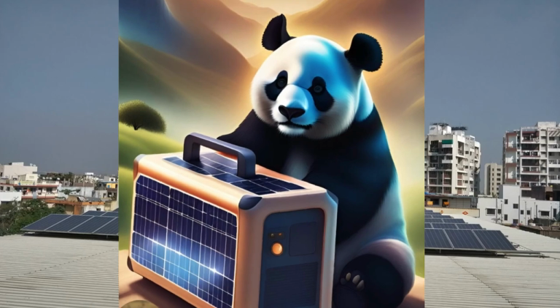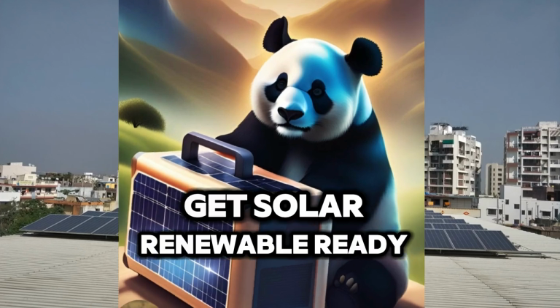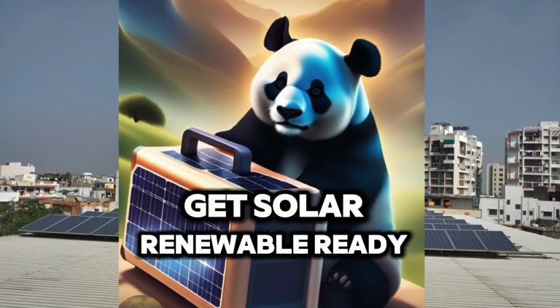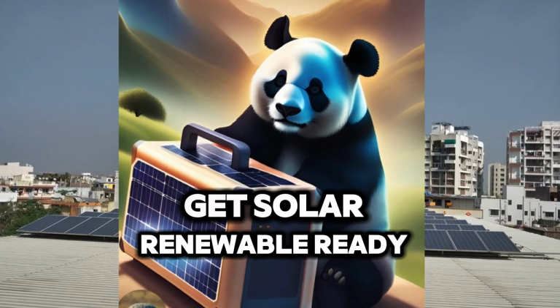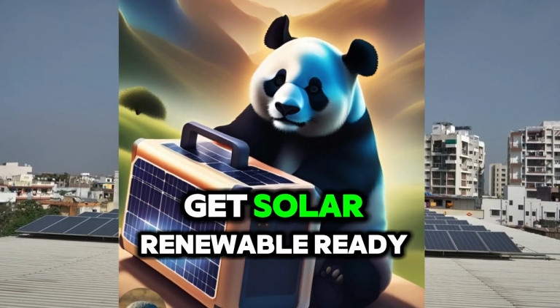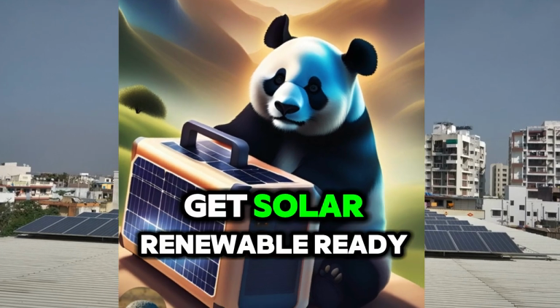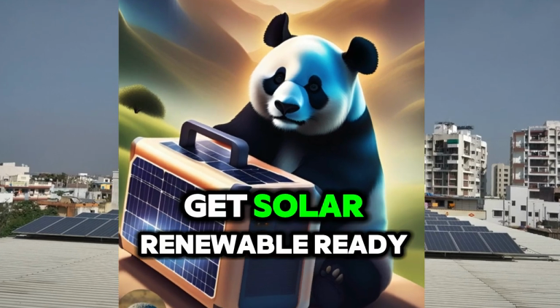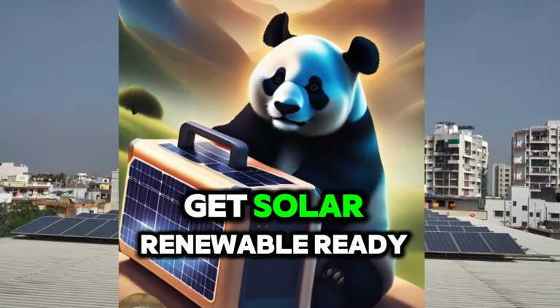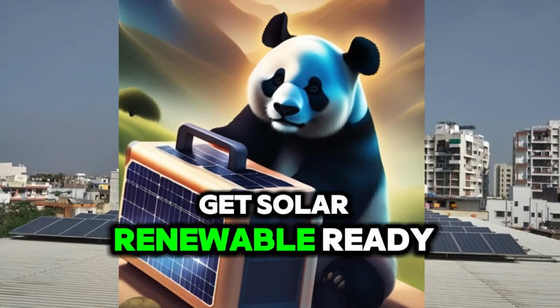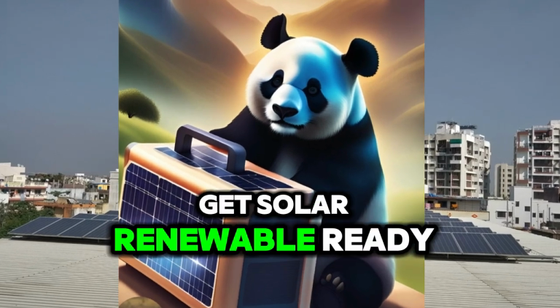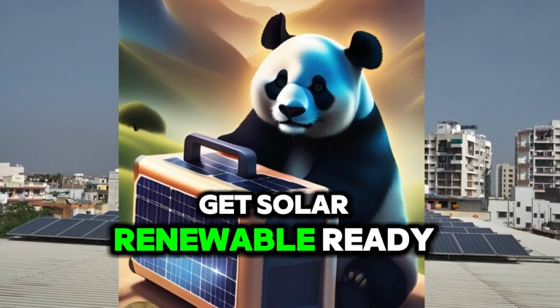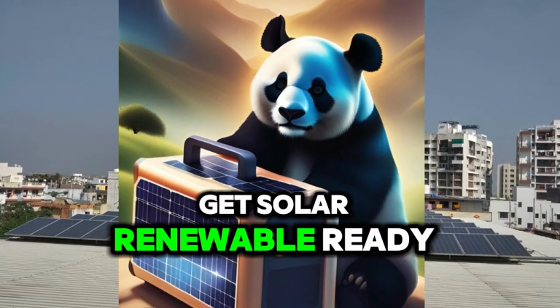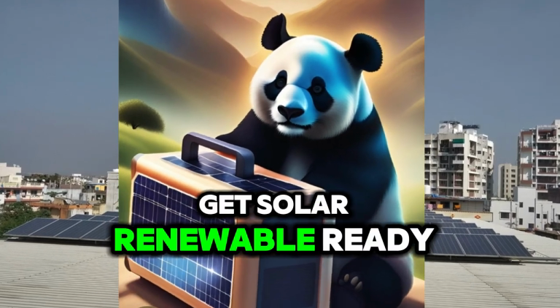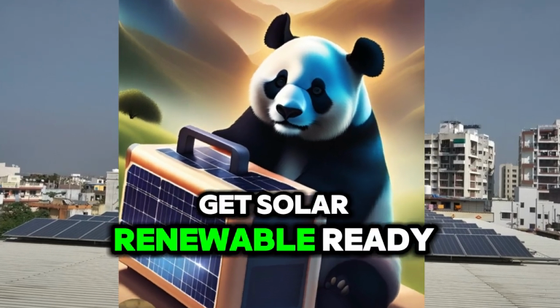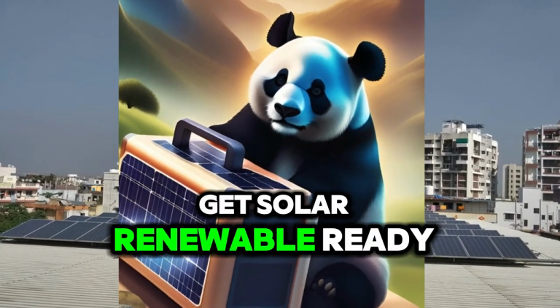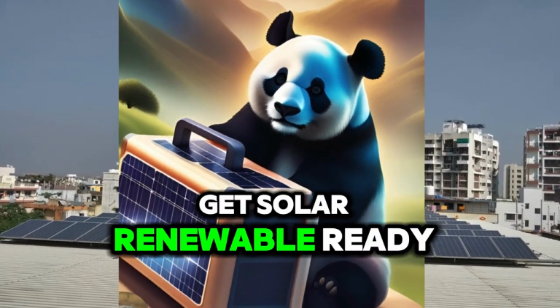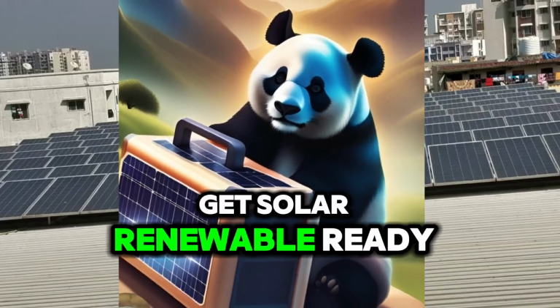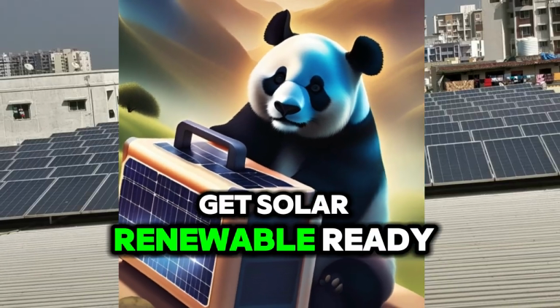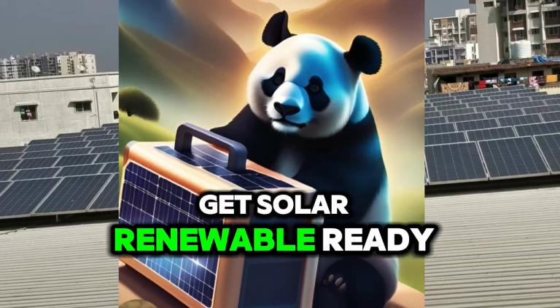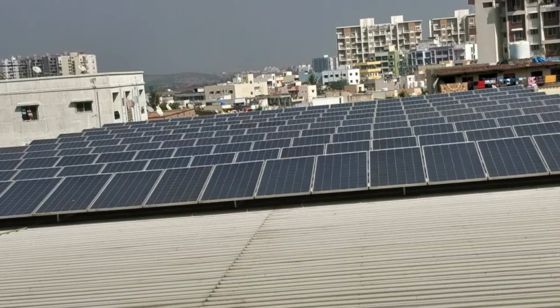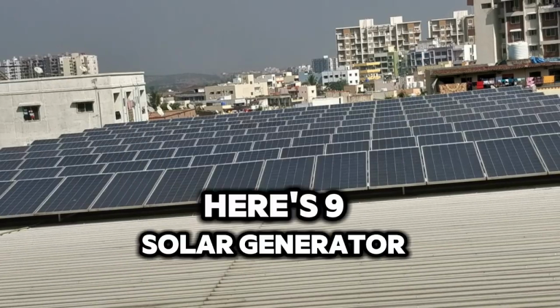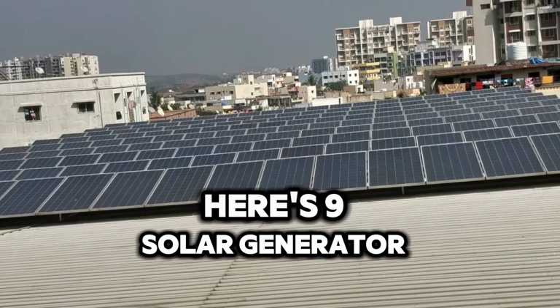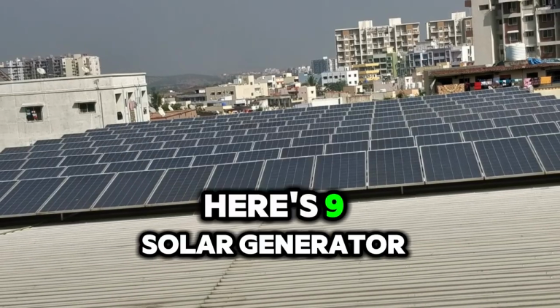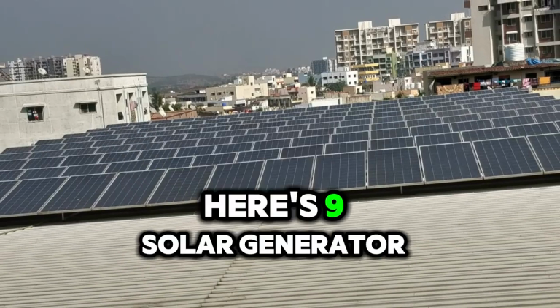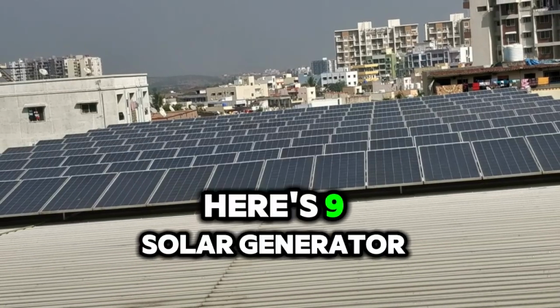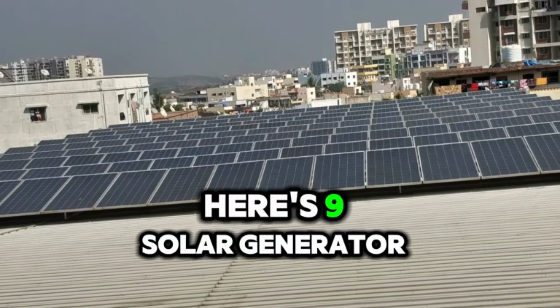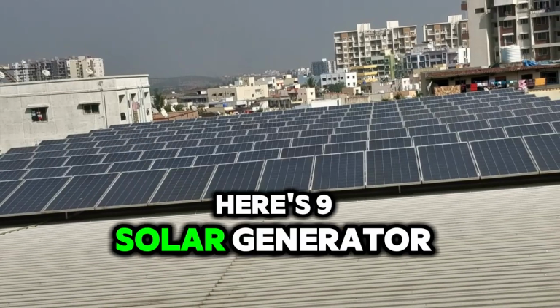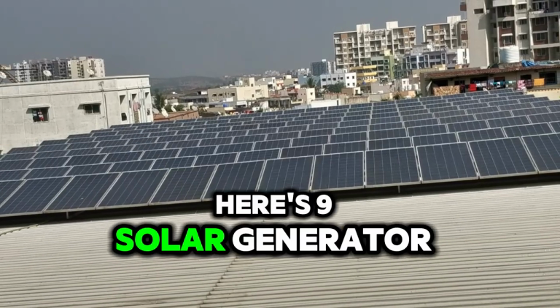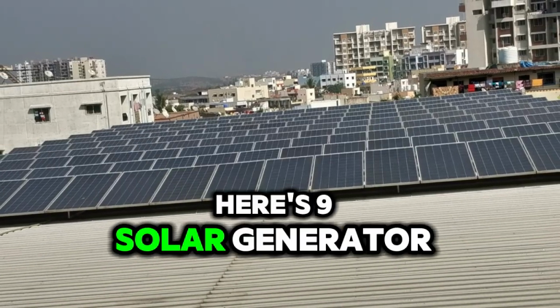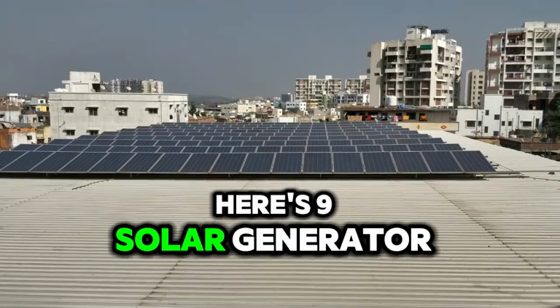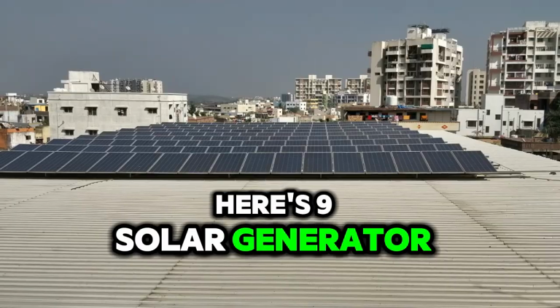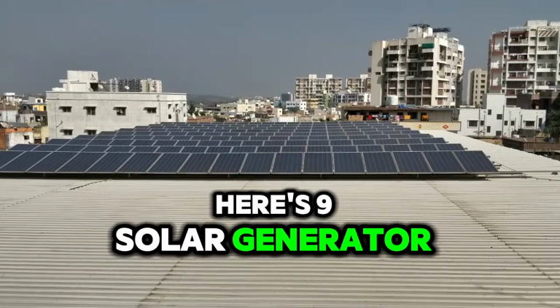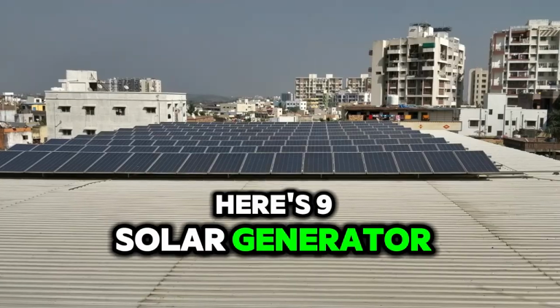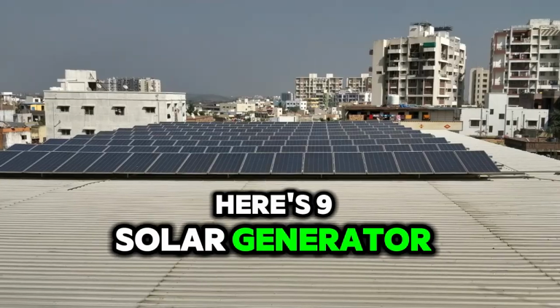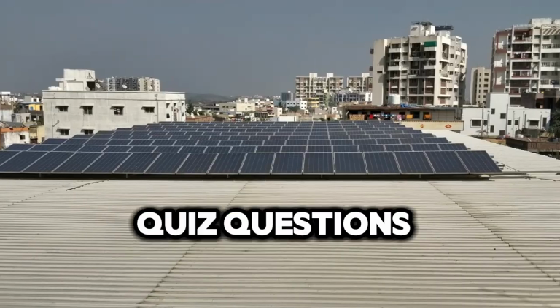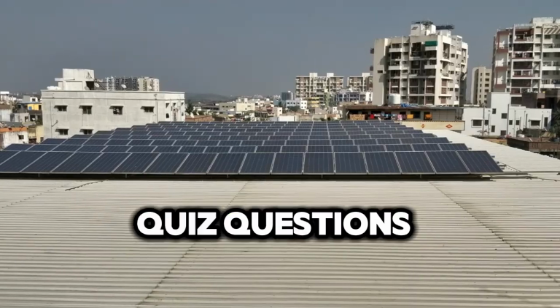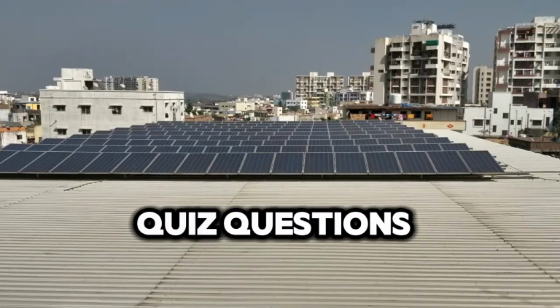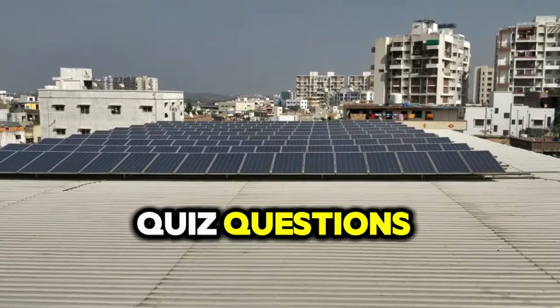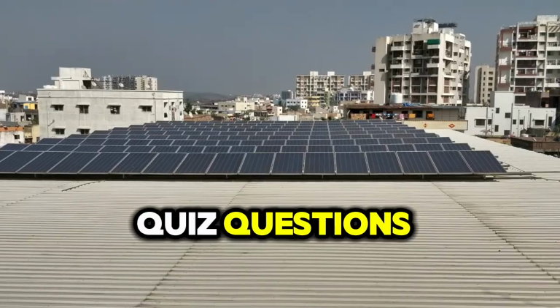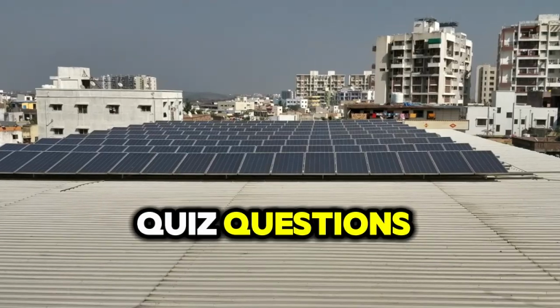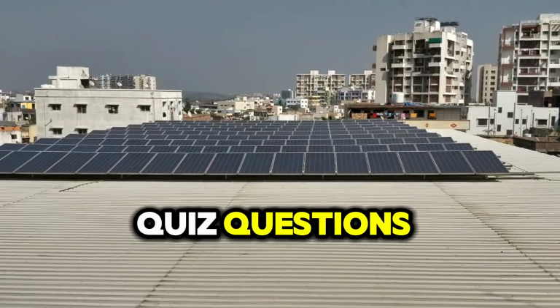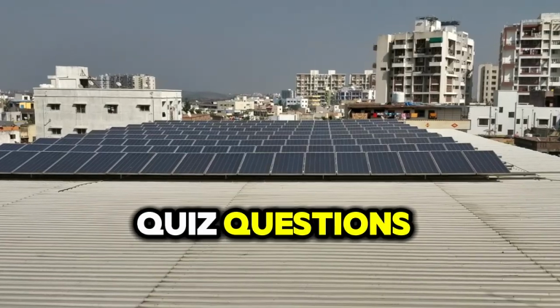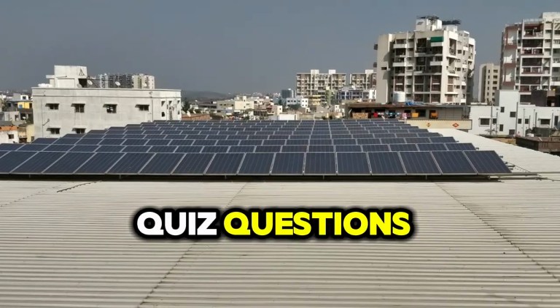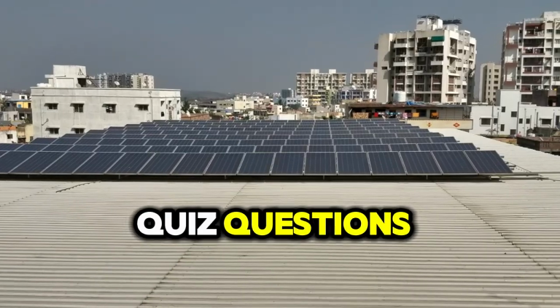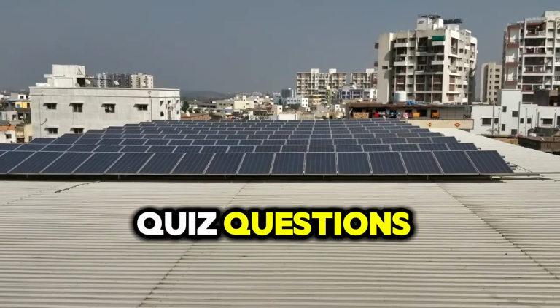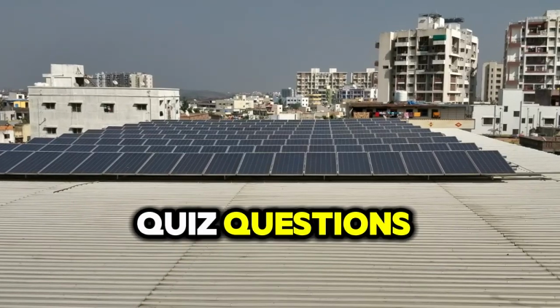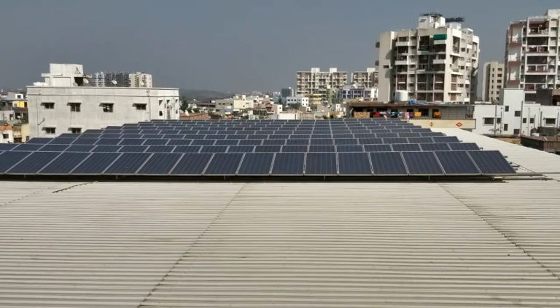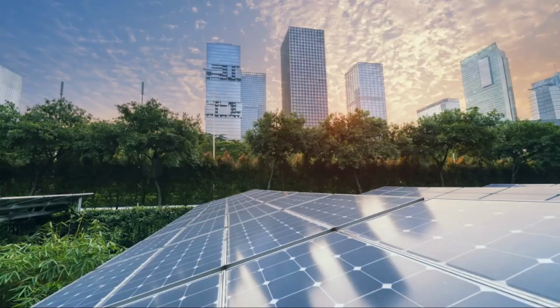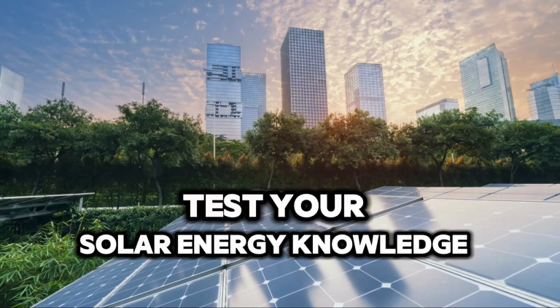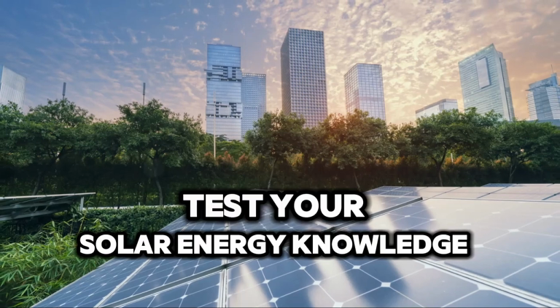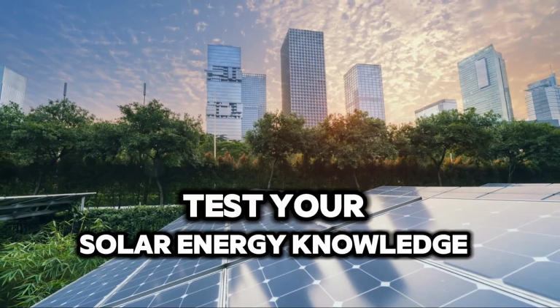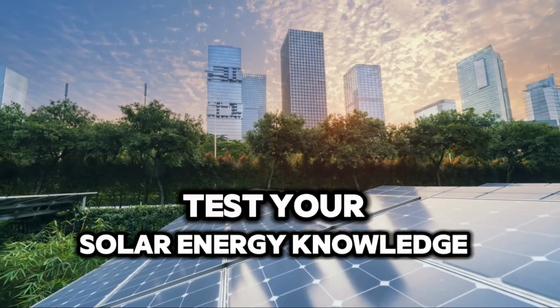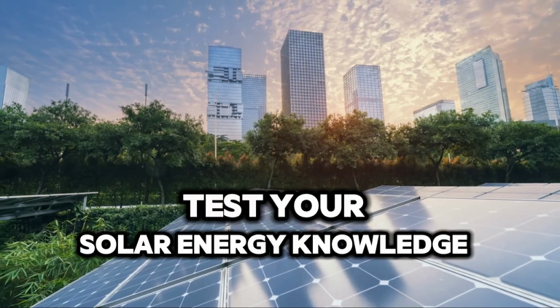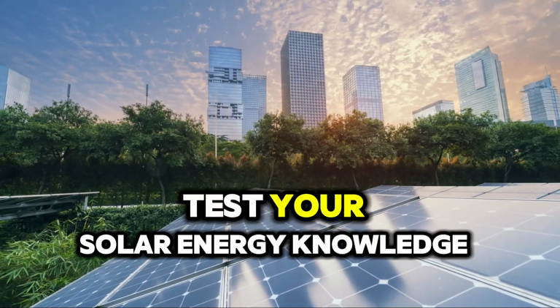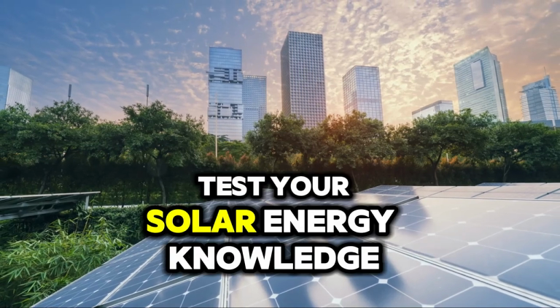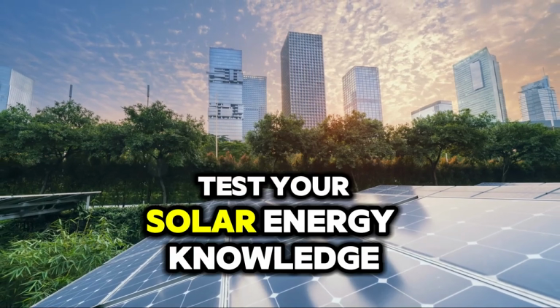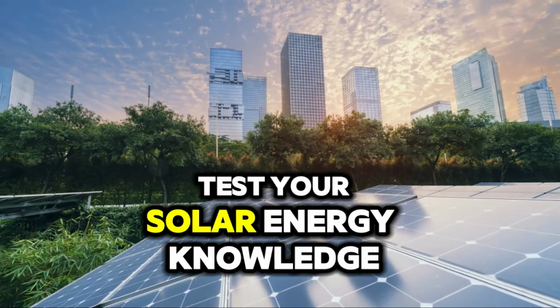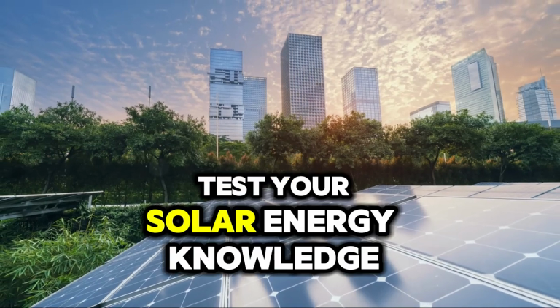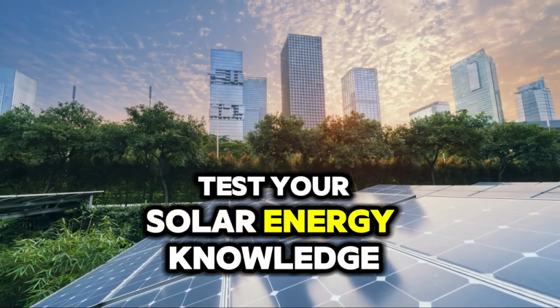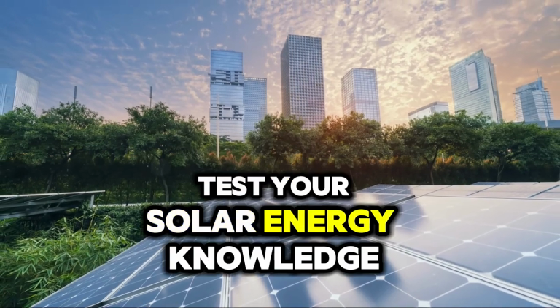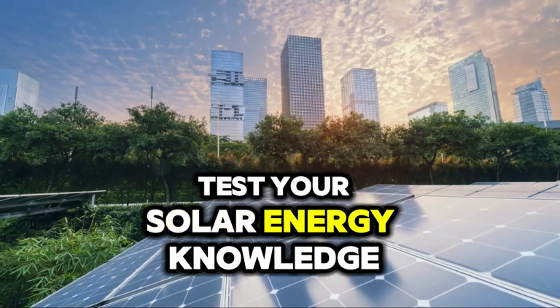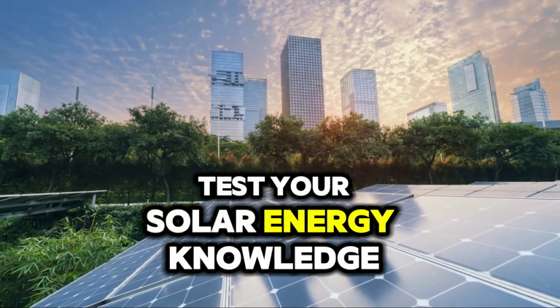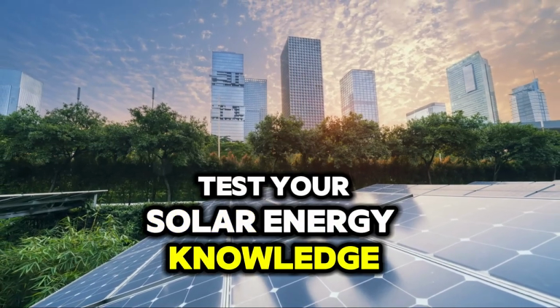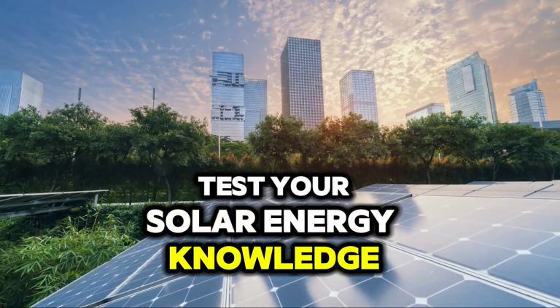Get solar renewable ready. Here are nine solar generator quiz questions to test your solar energy knowledge.